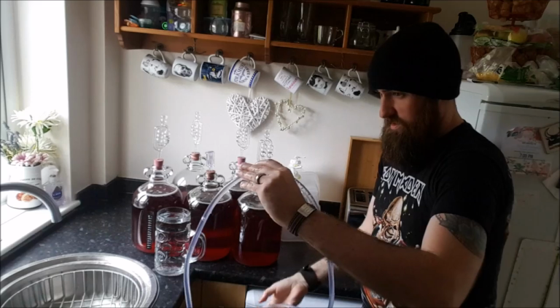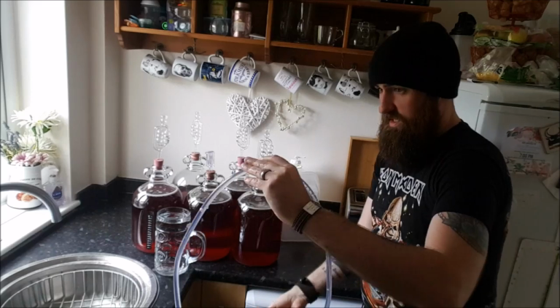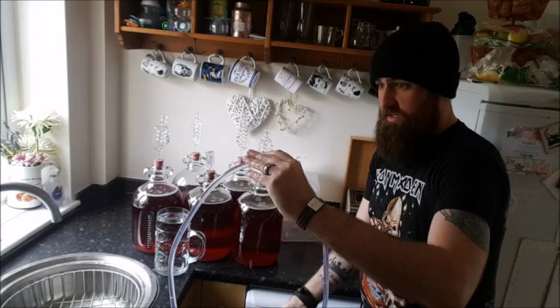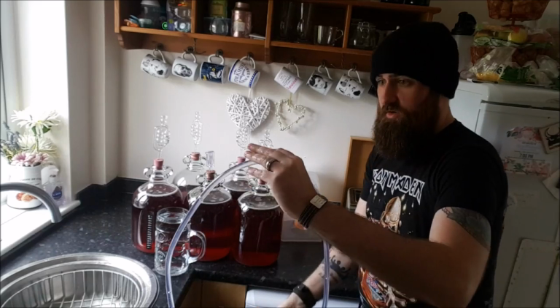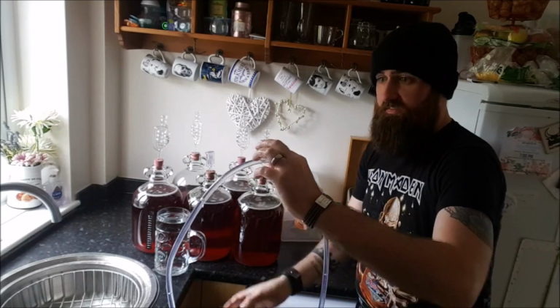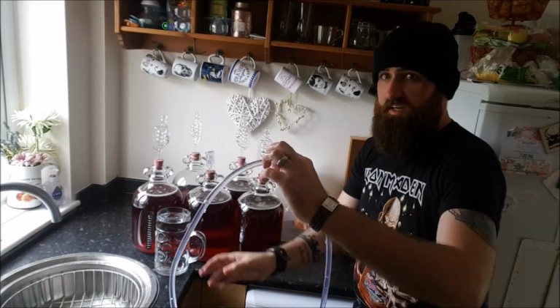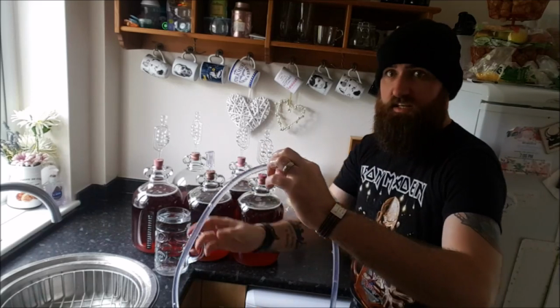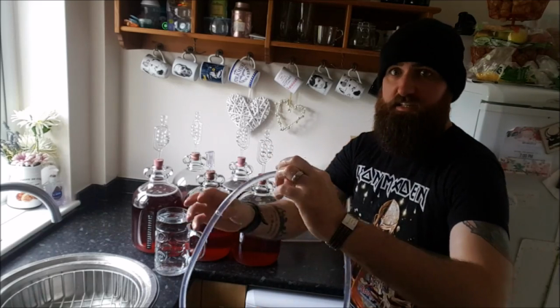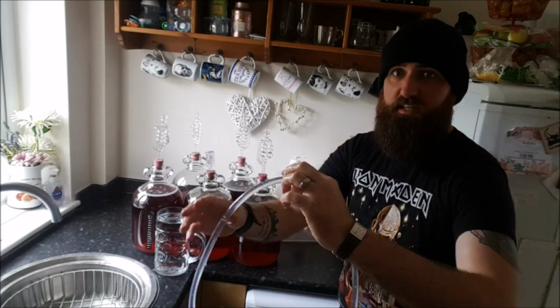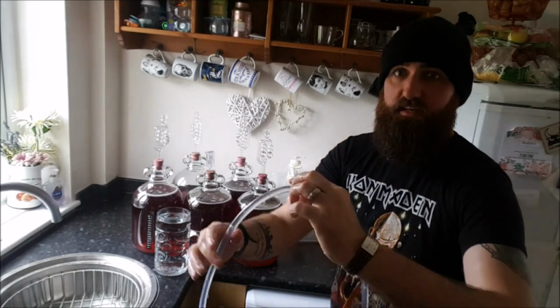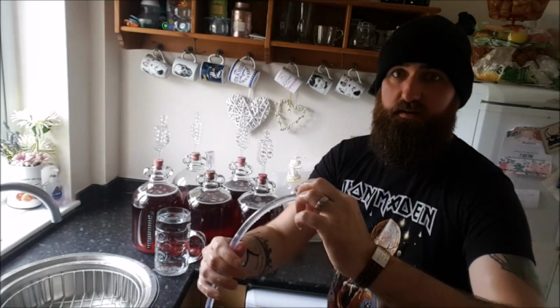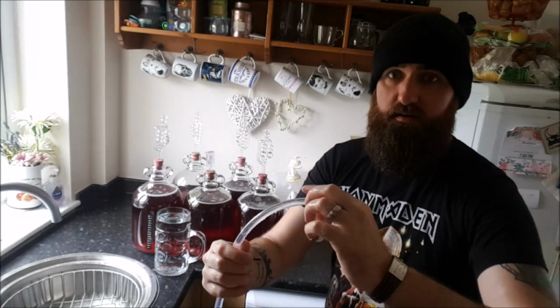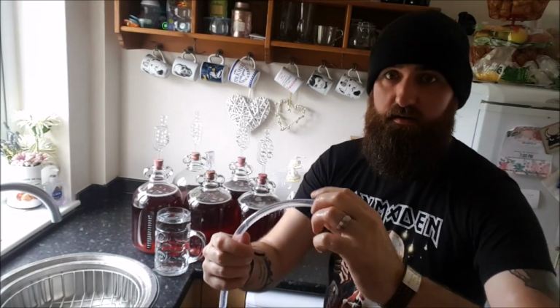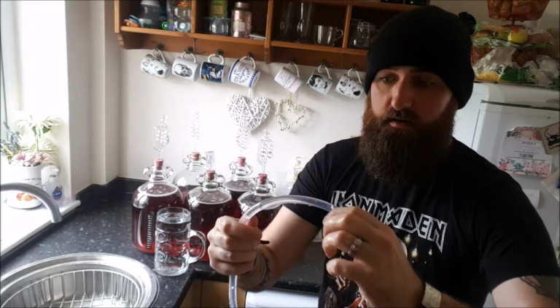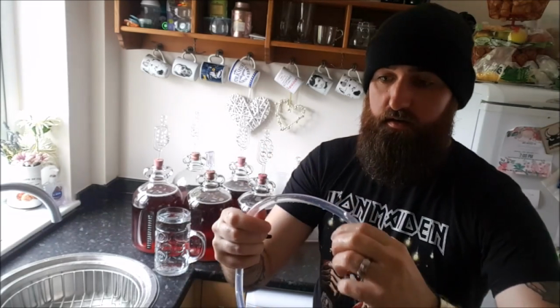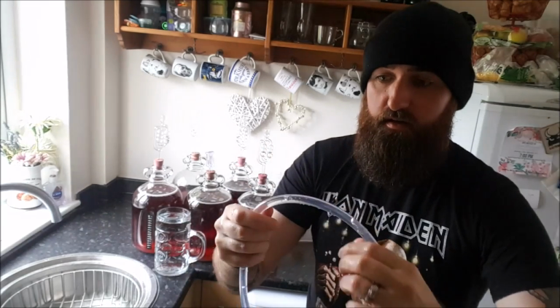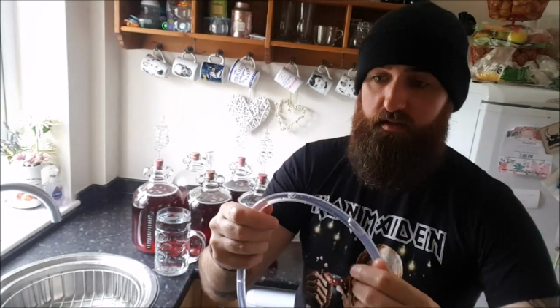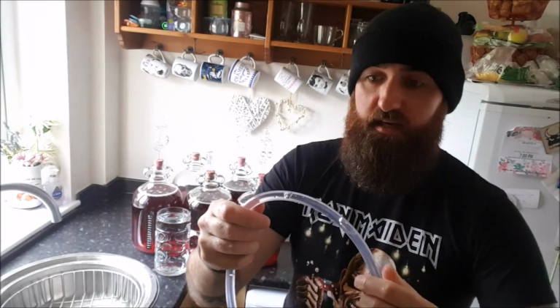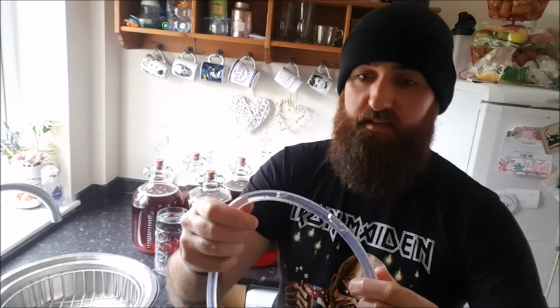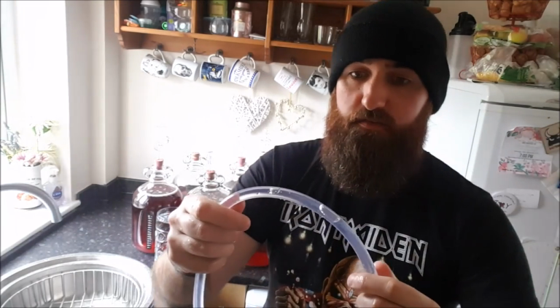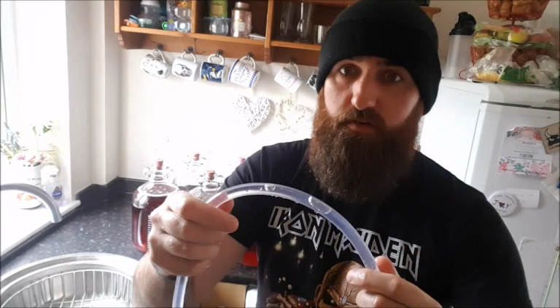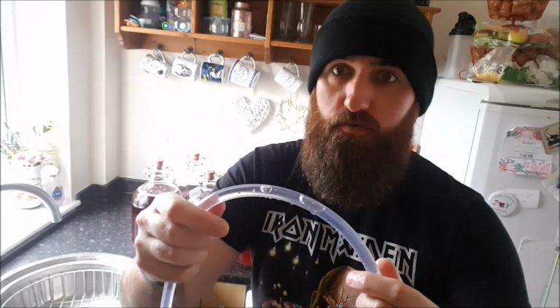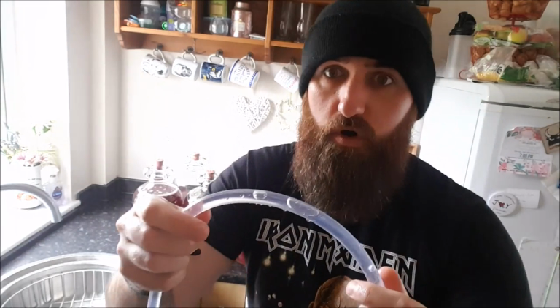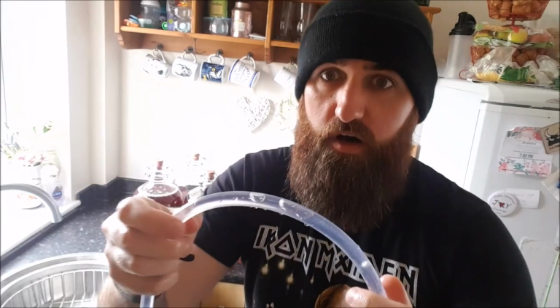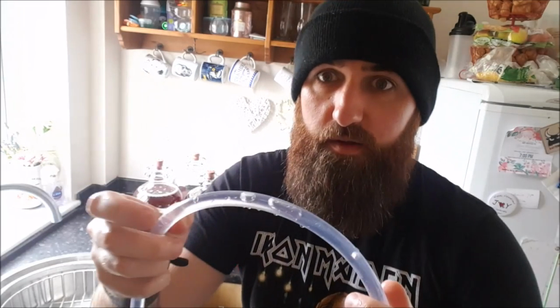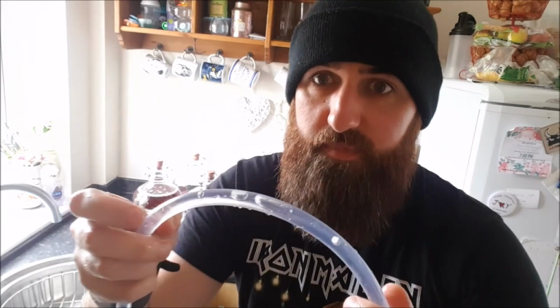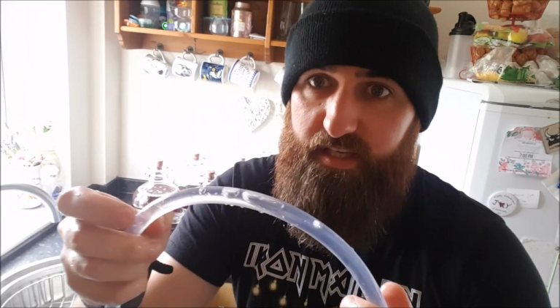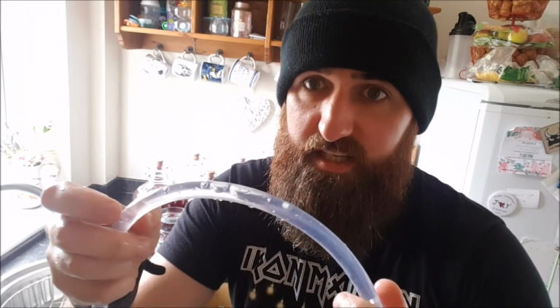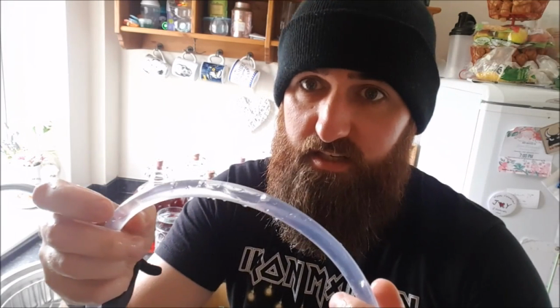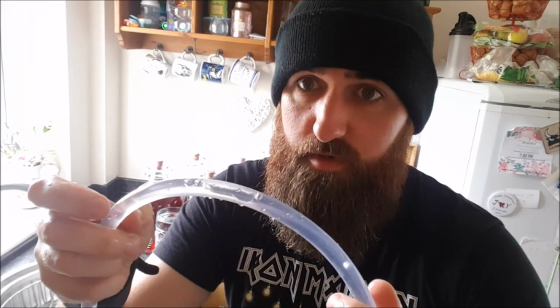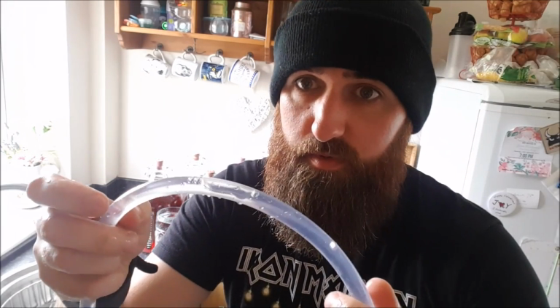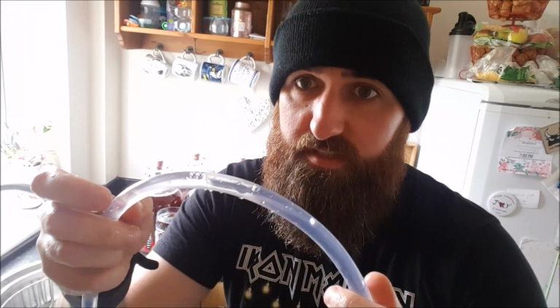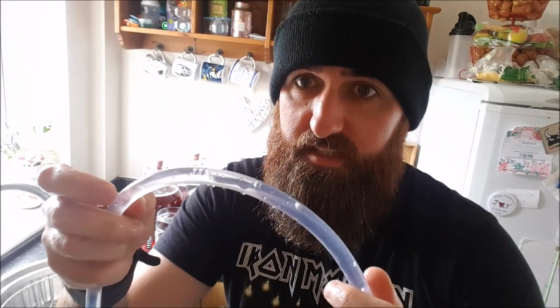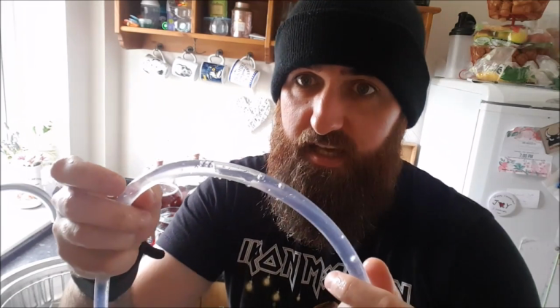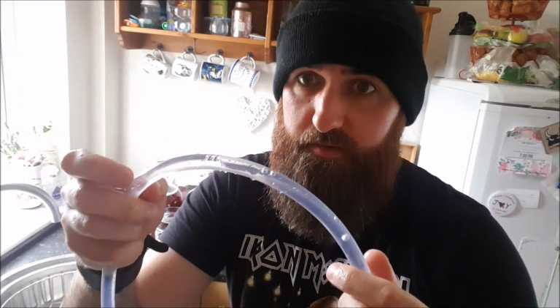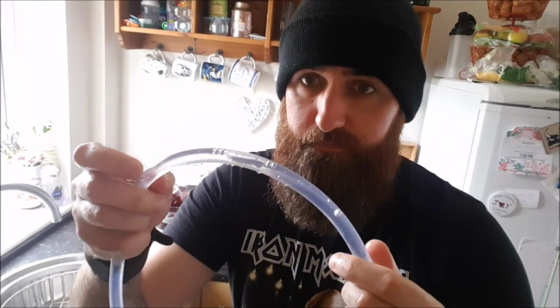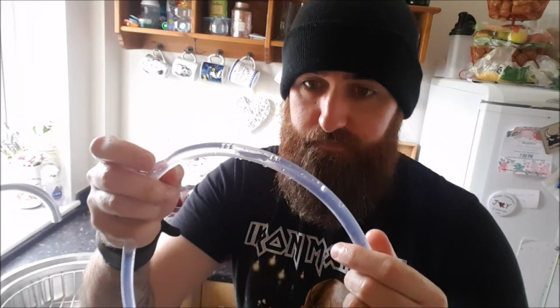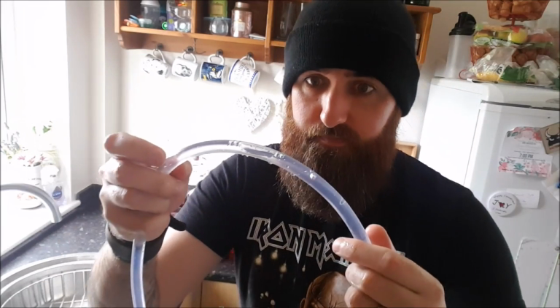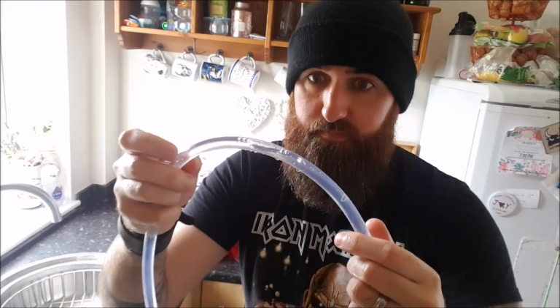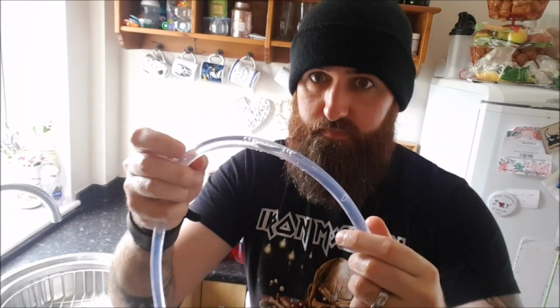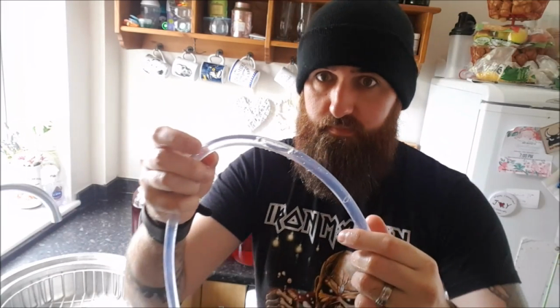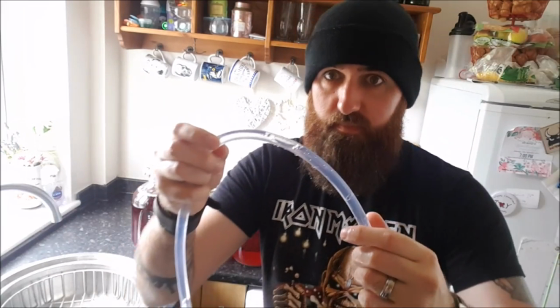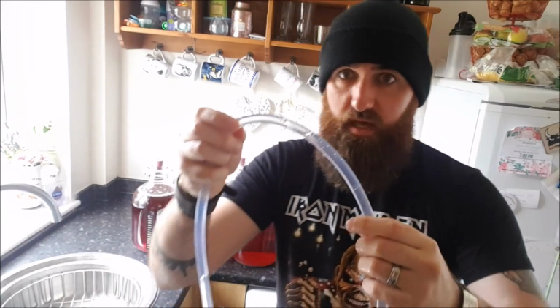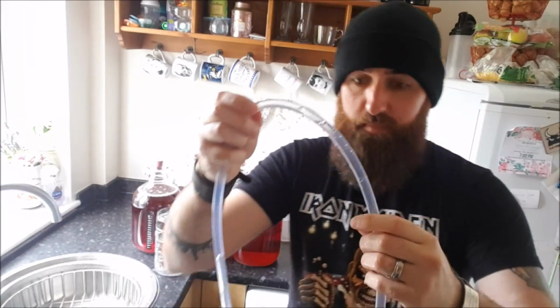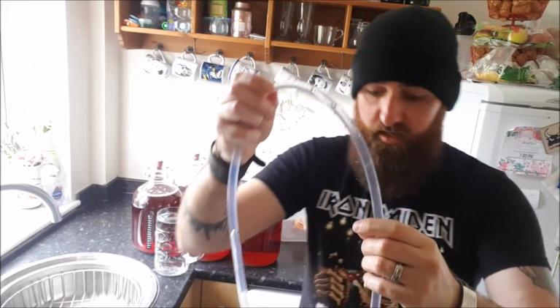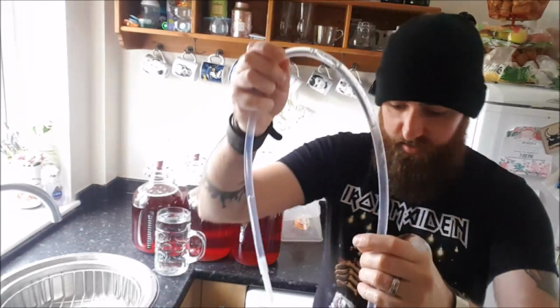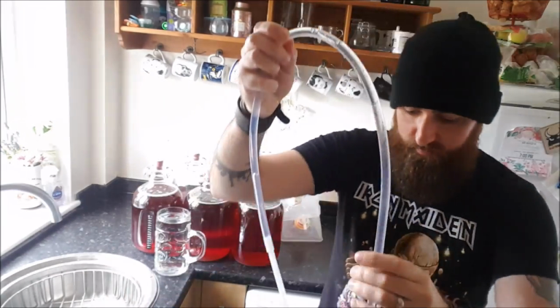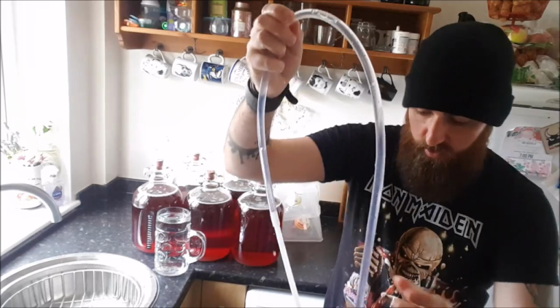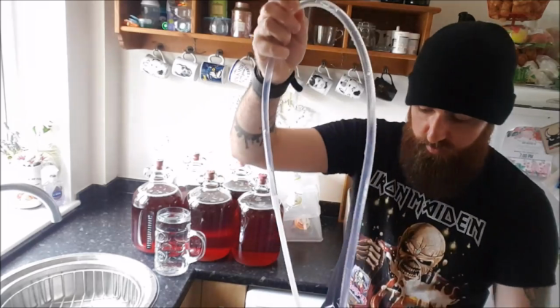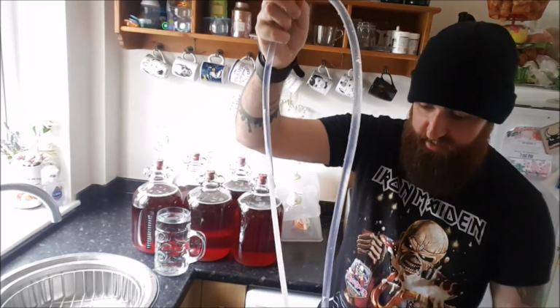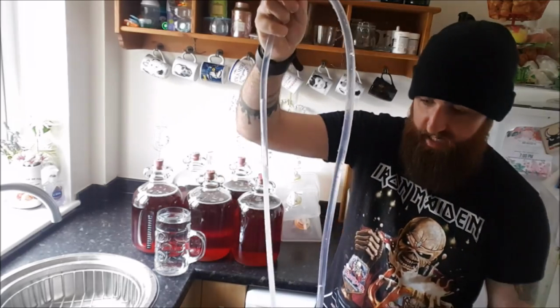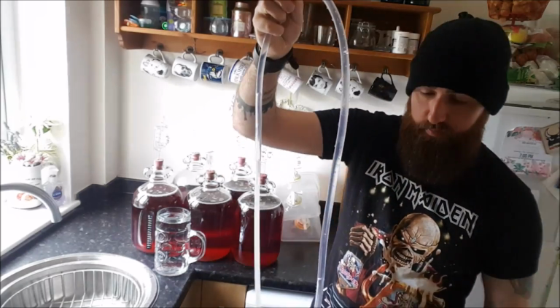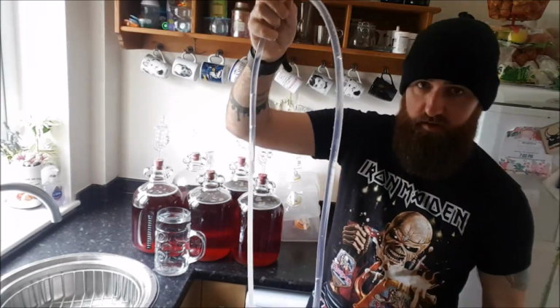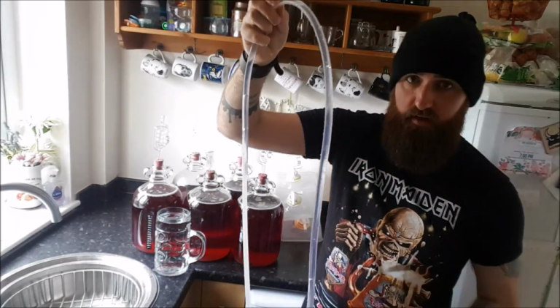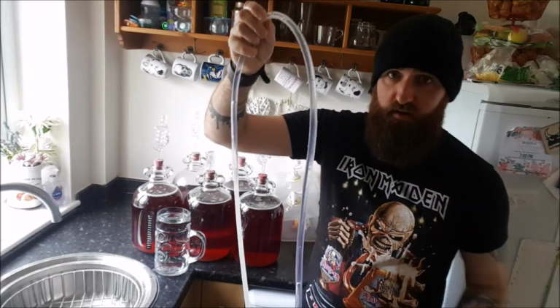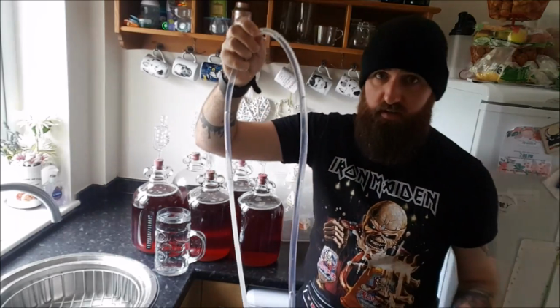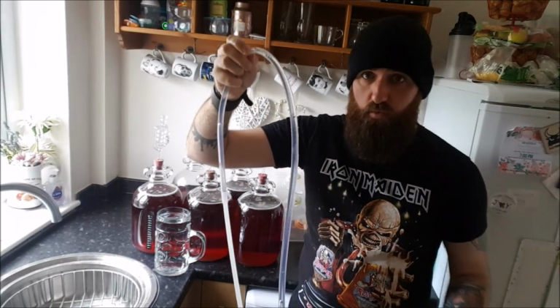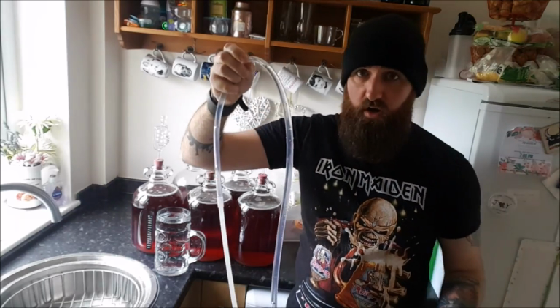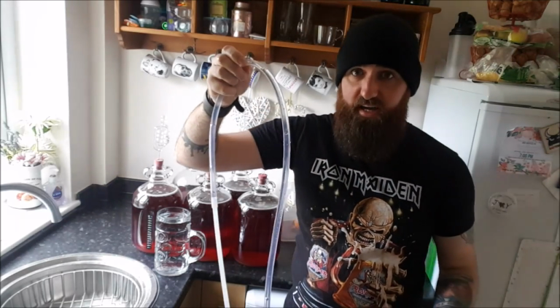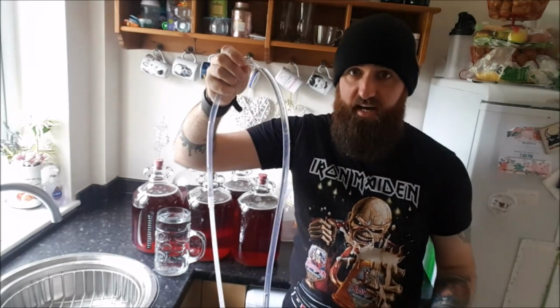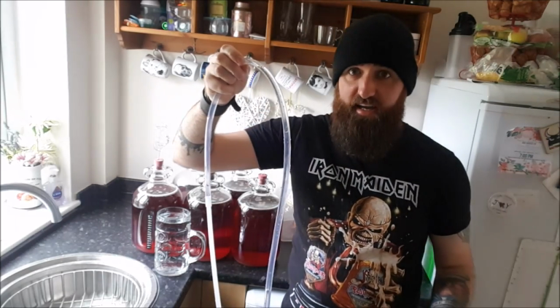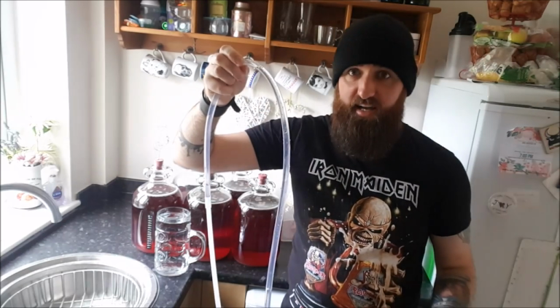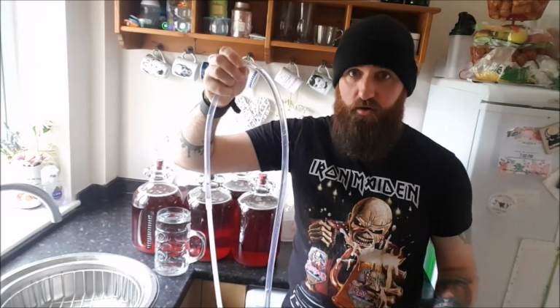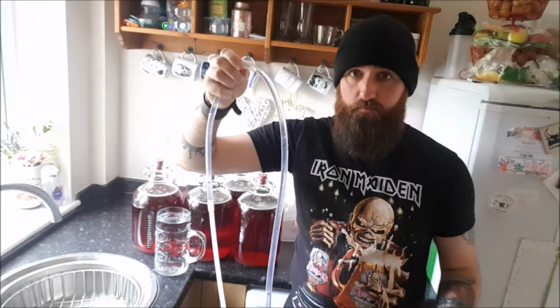You can see that's now filled with water — you can see a lot of bubbles in there. And because I've closed the tap, the water can't get out.